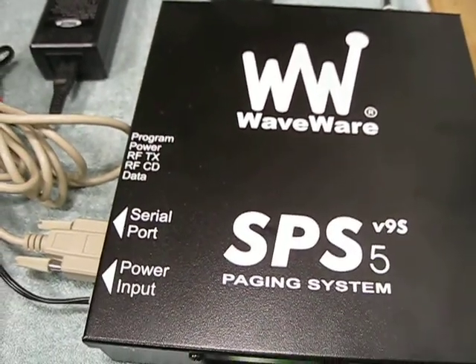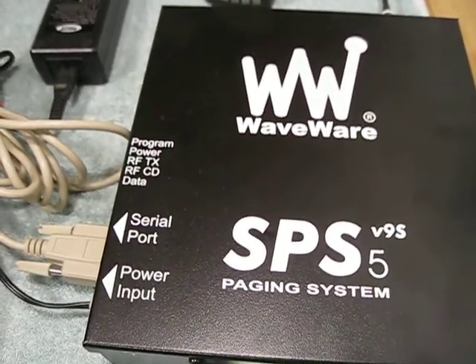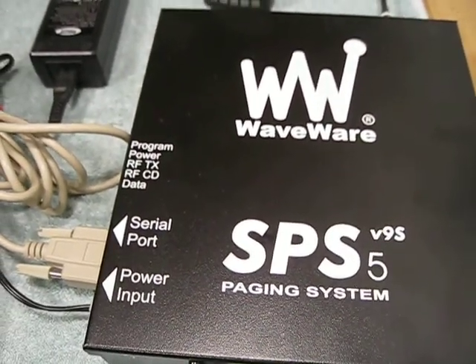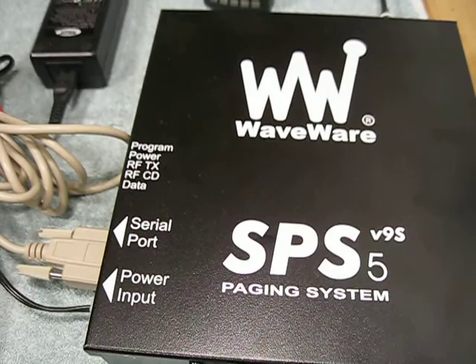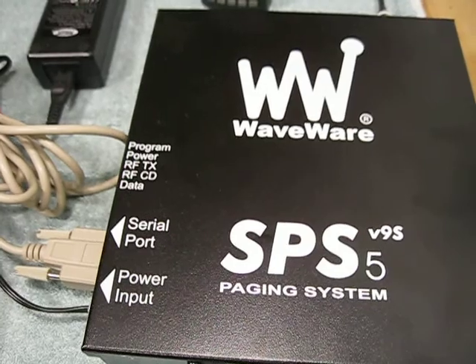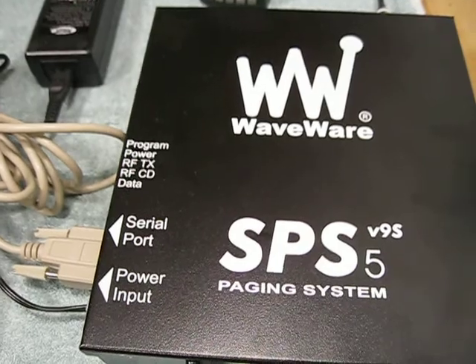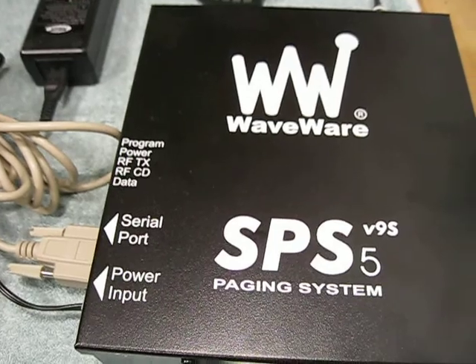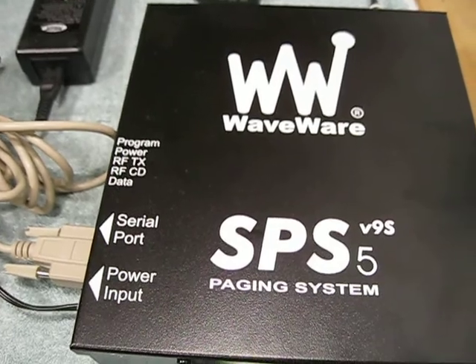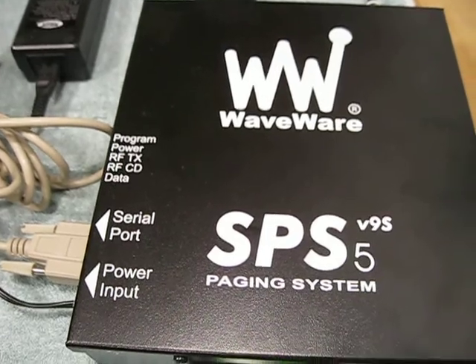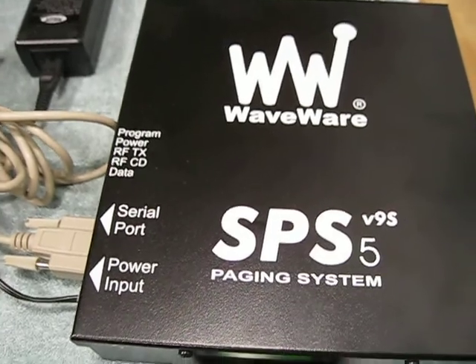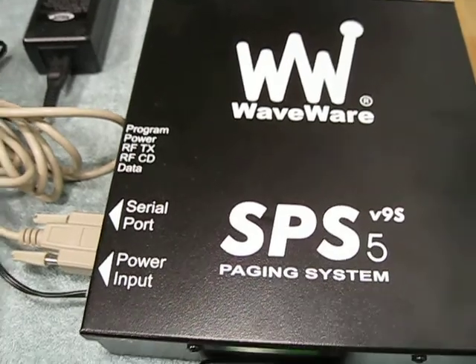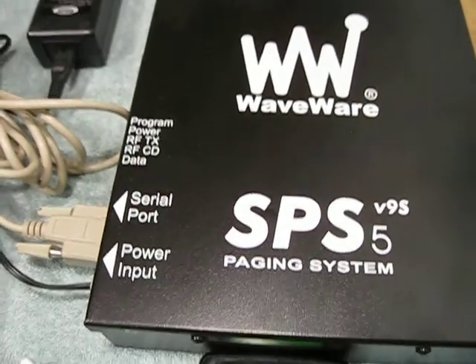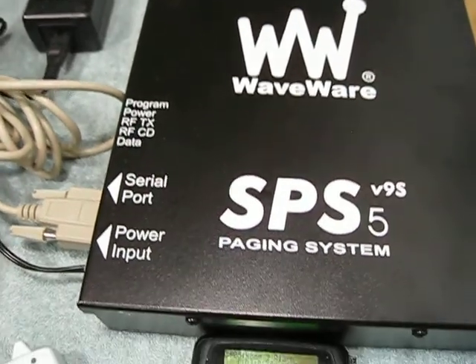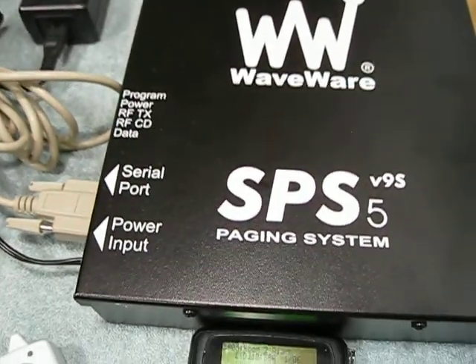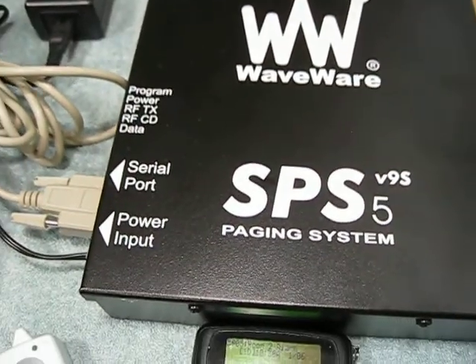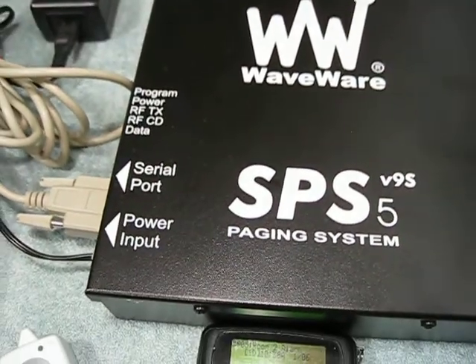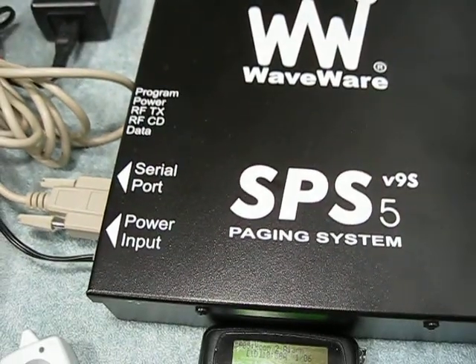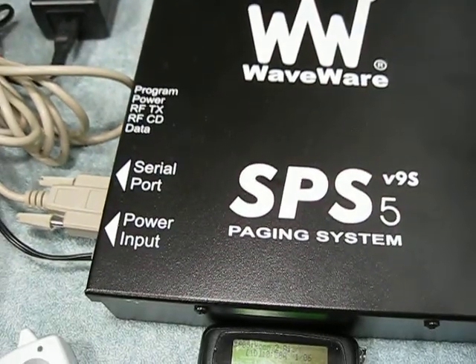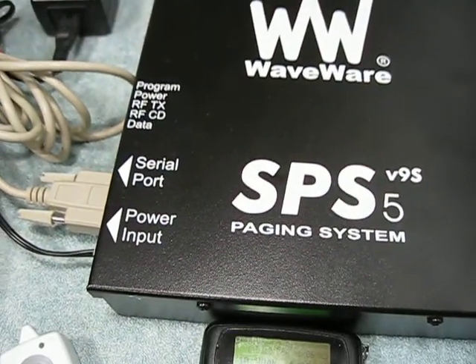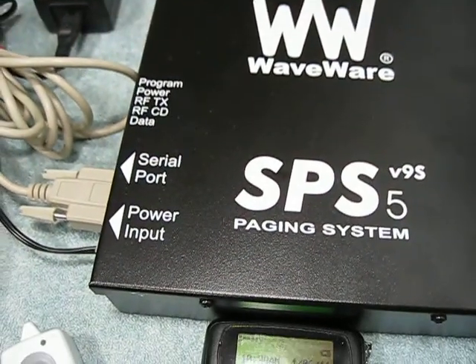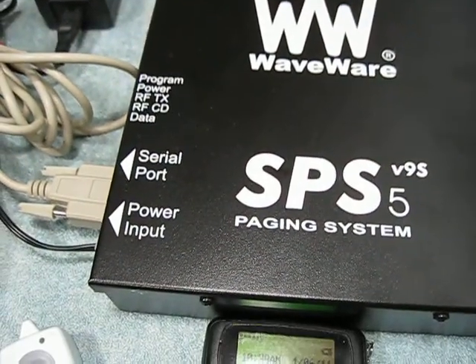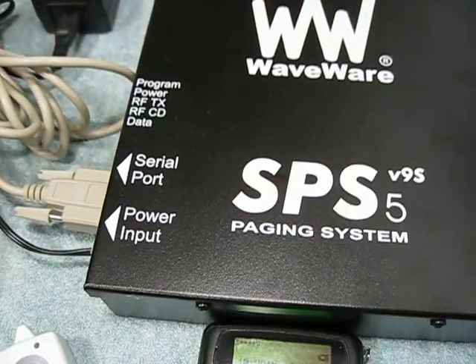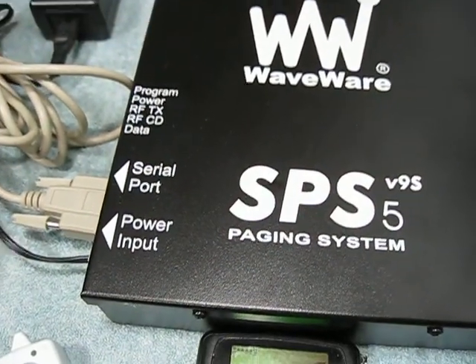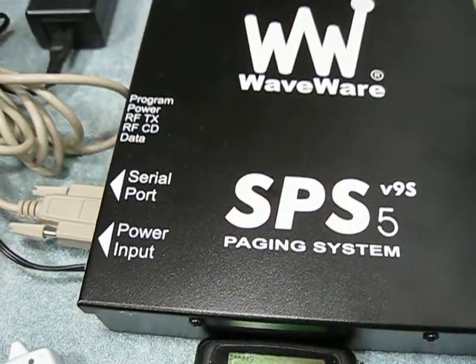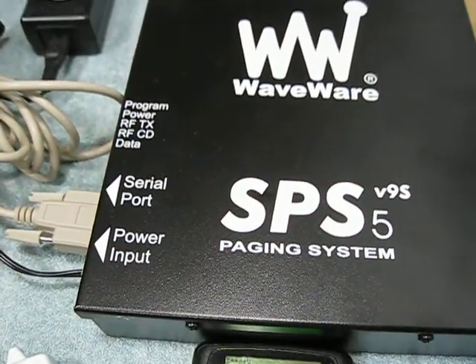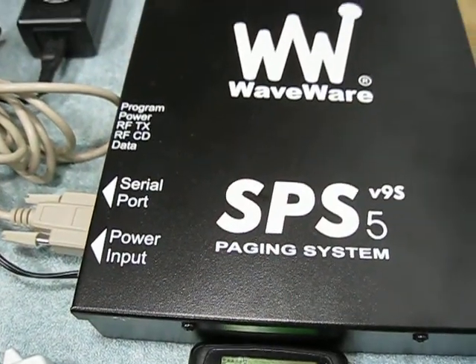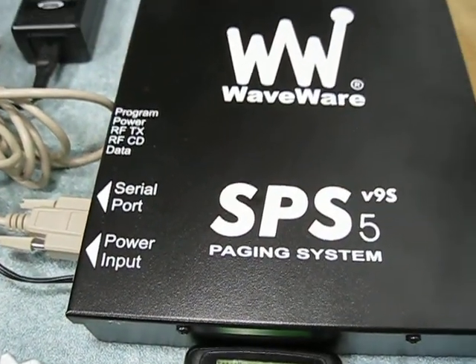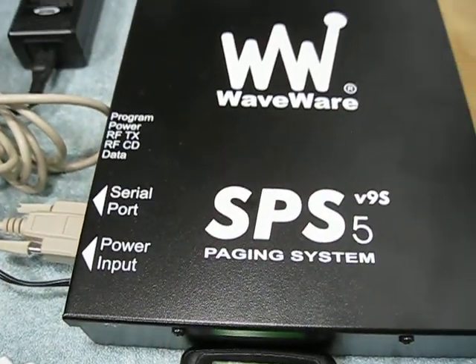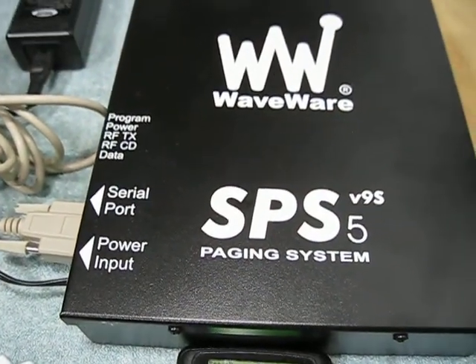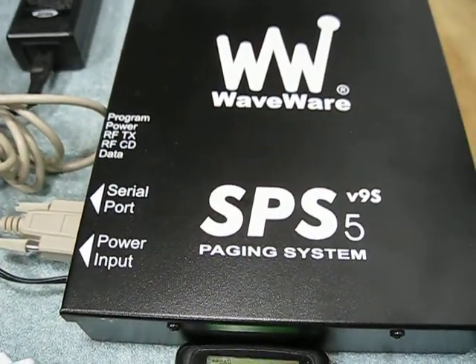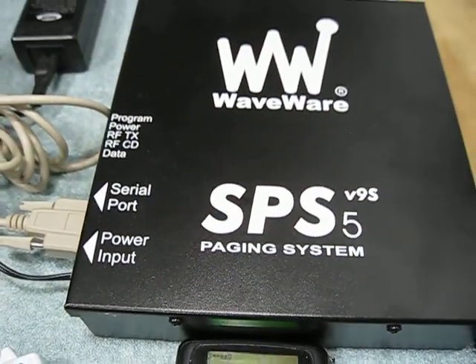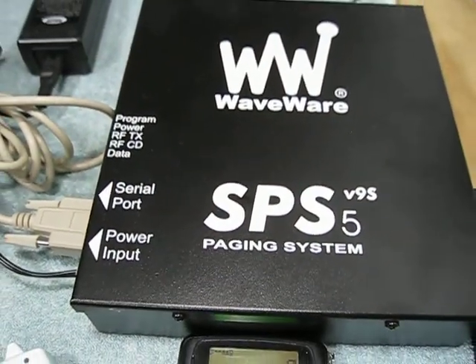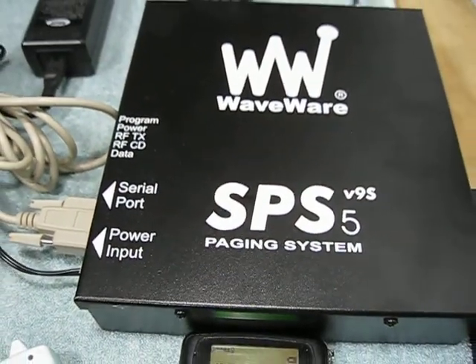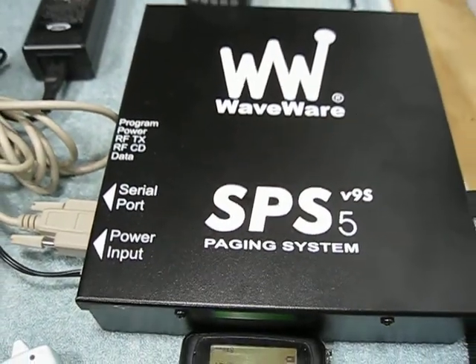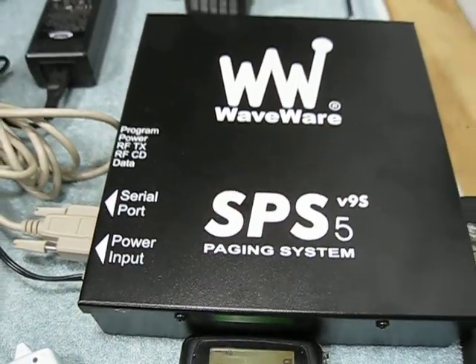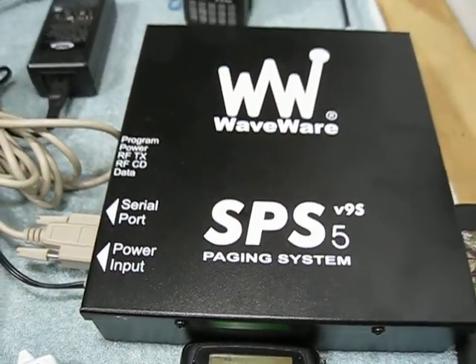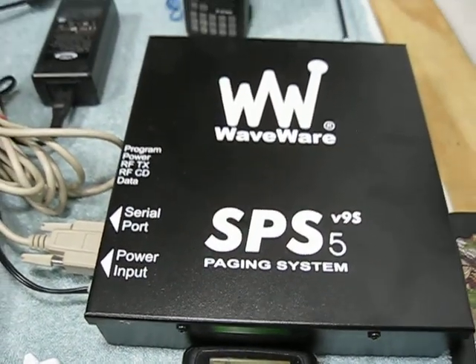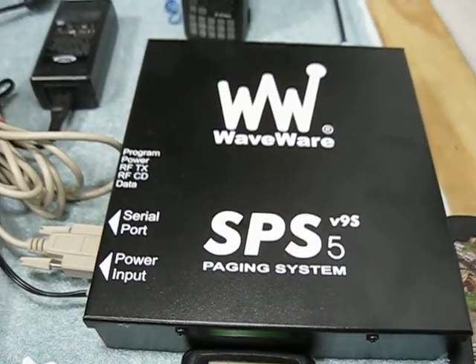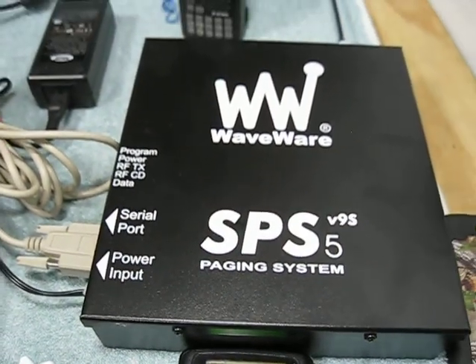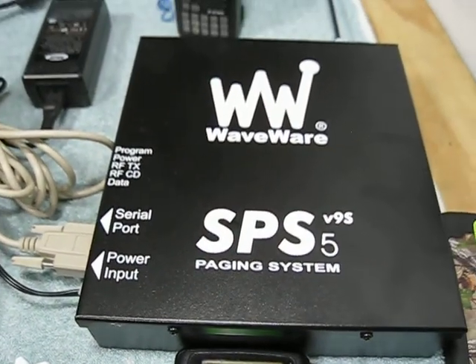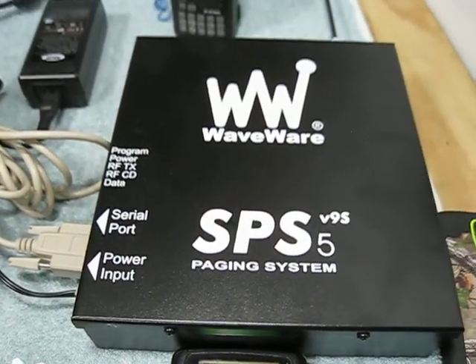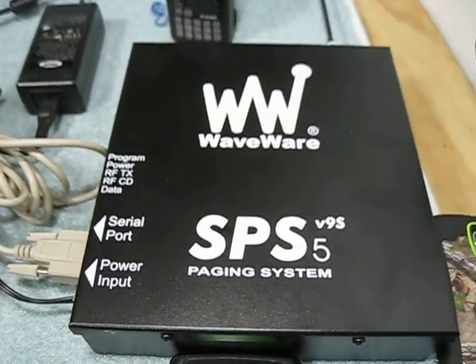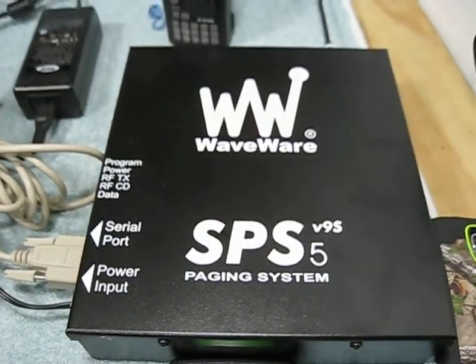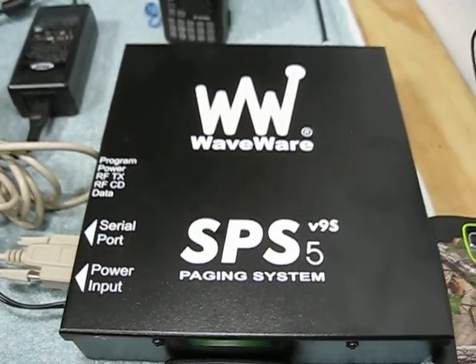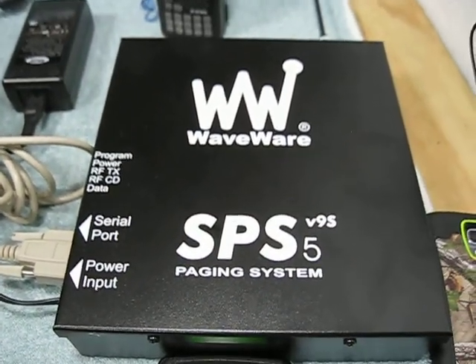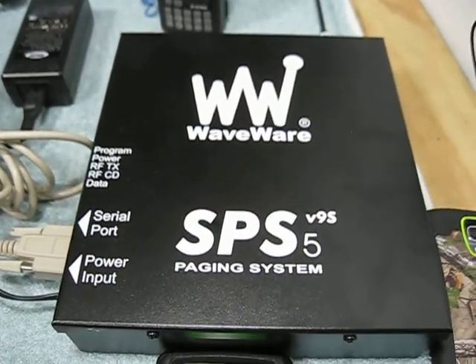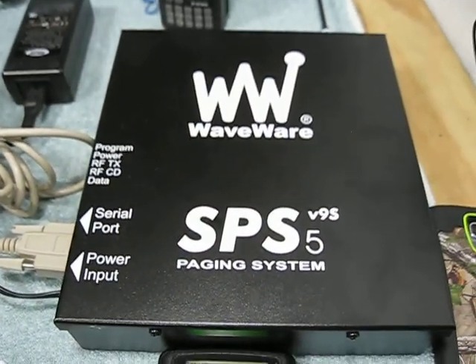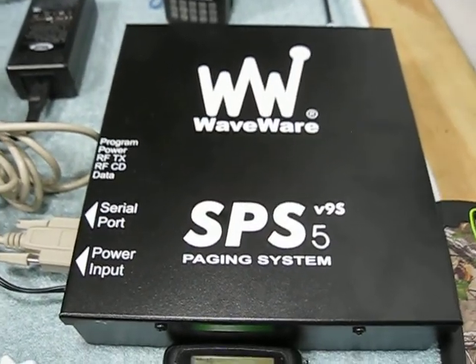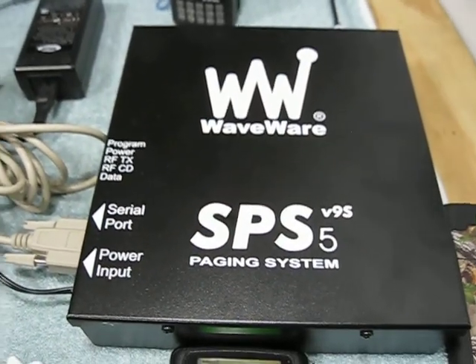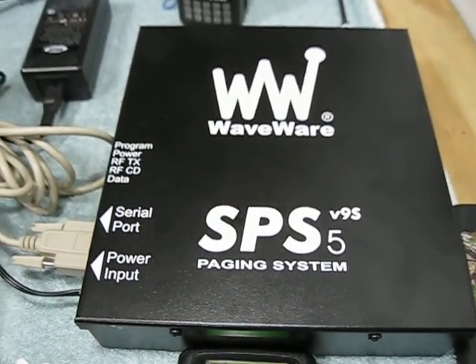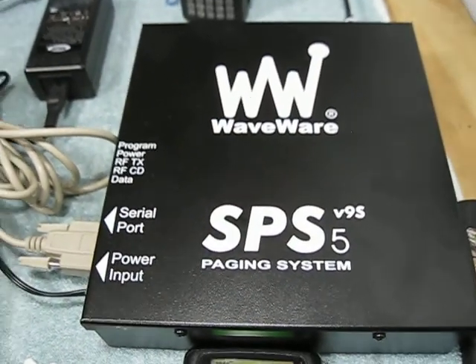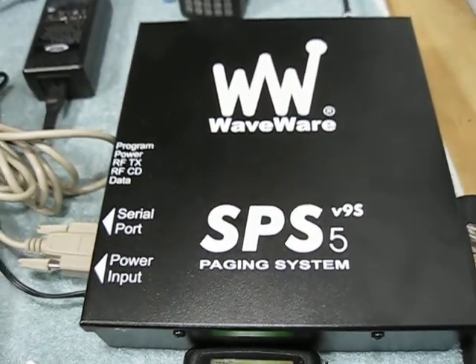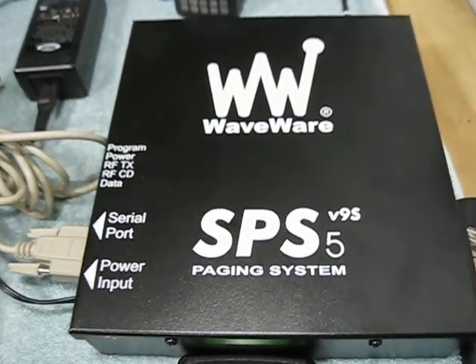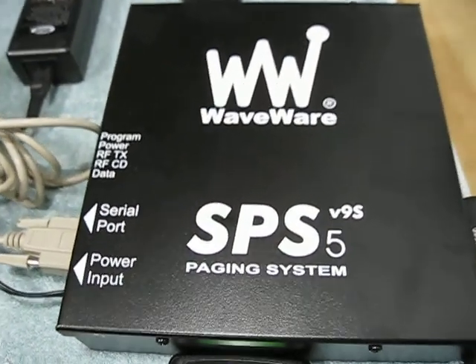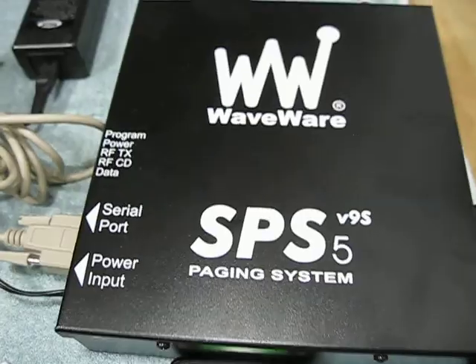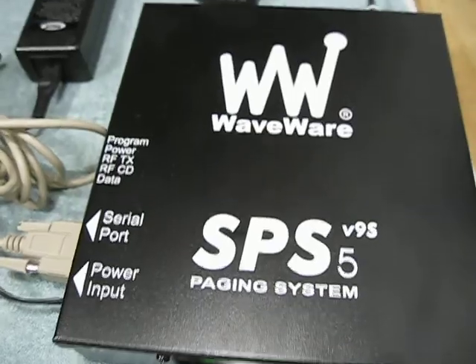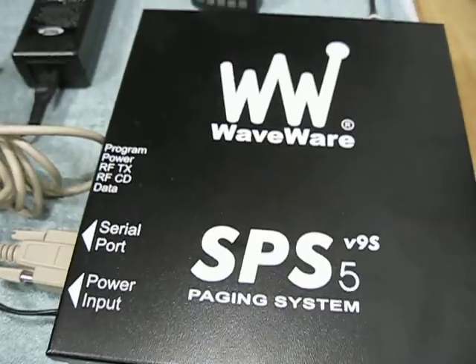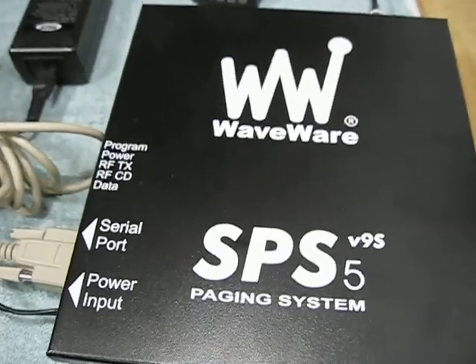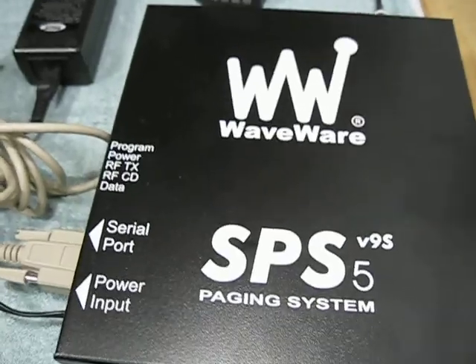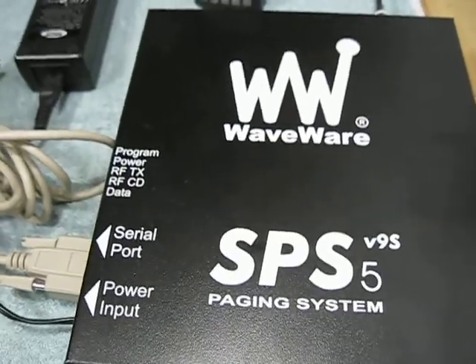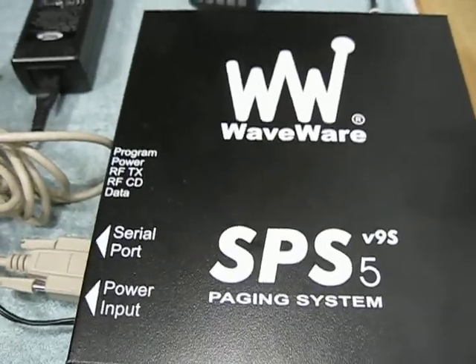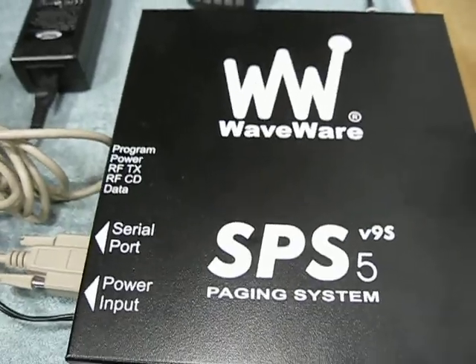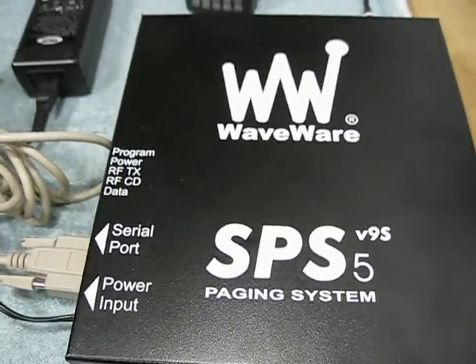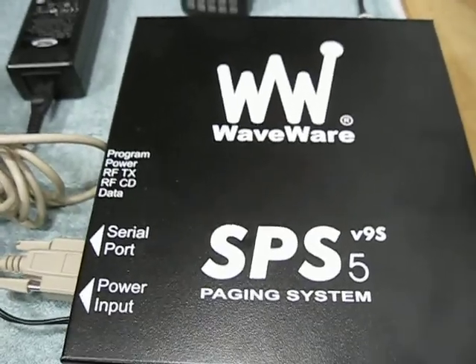This unit also has CWID, as you just heard. This is coming out of the WaveWare POCSAG unit — that's the CWID.